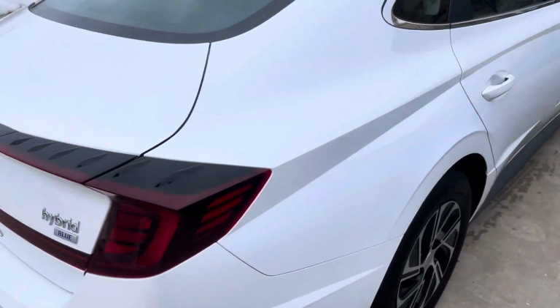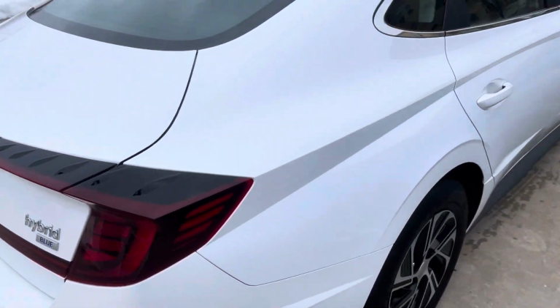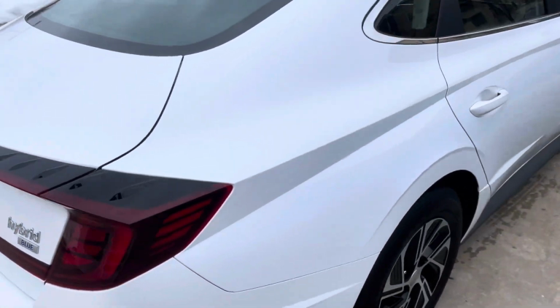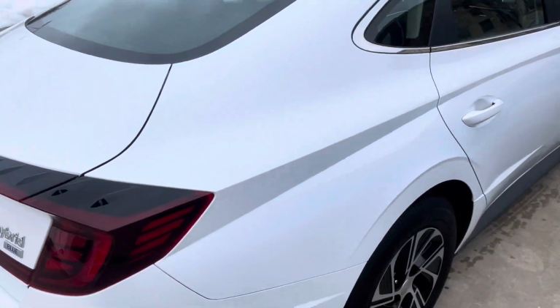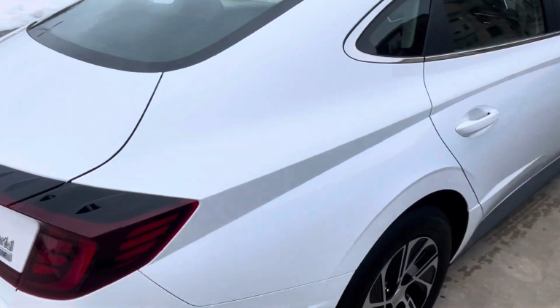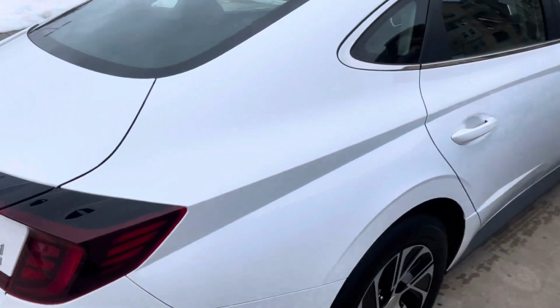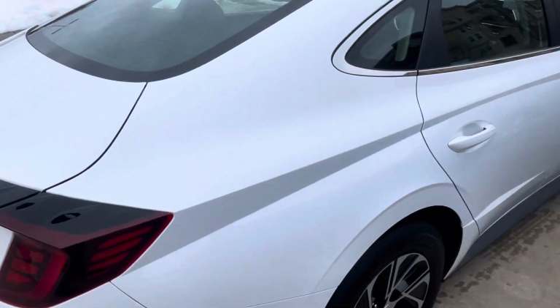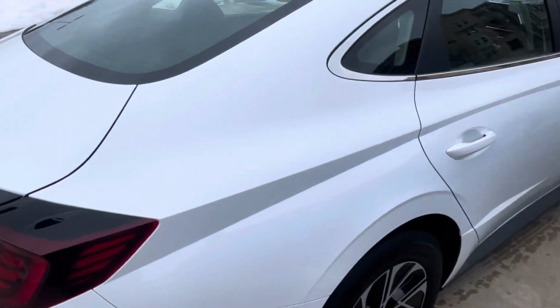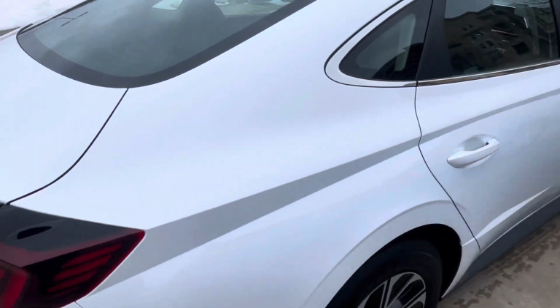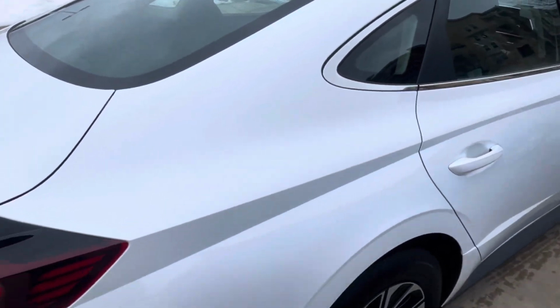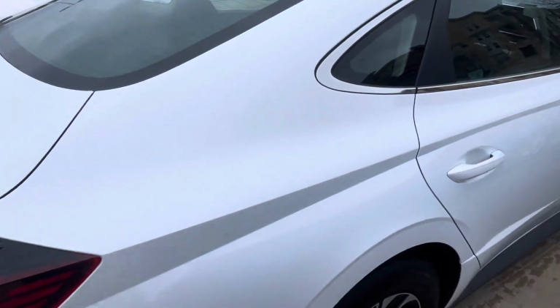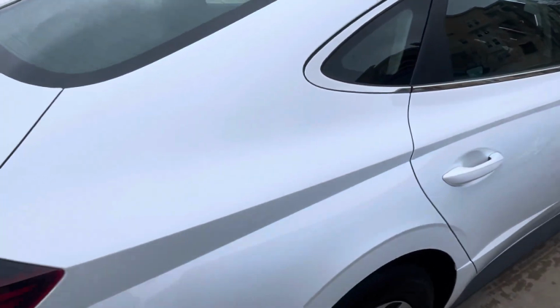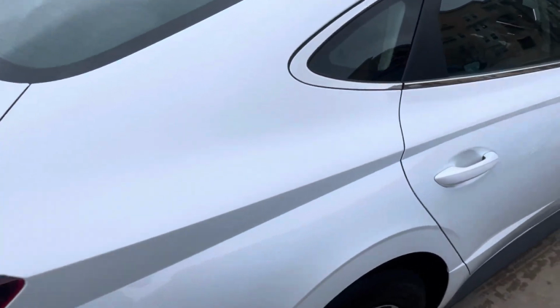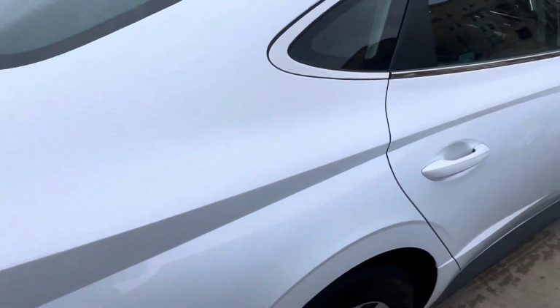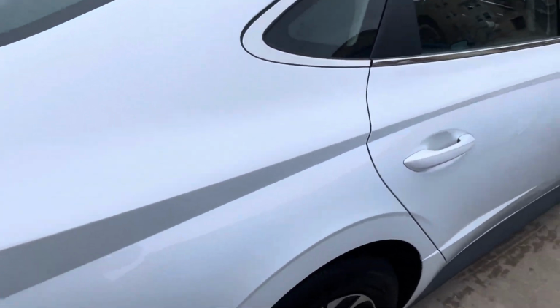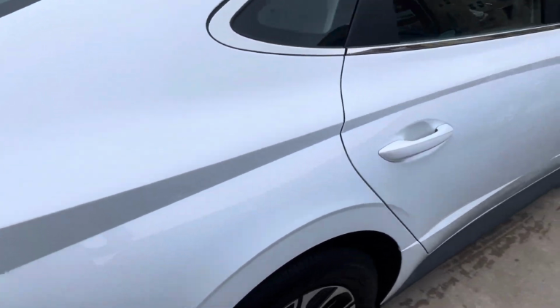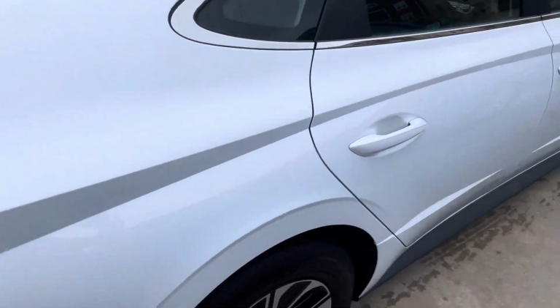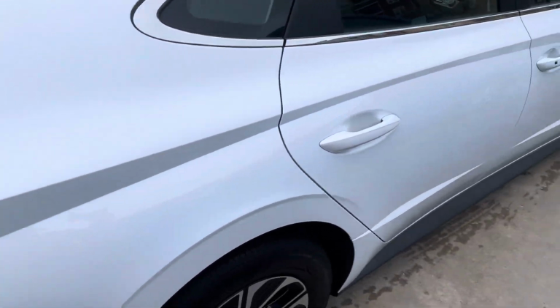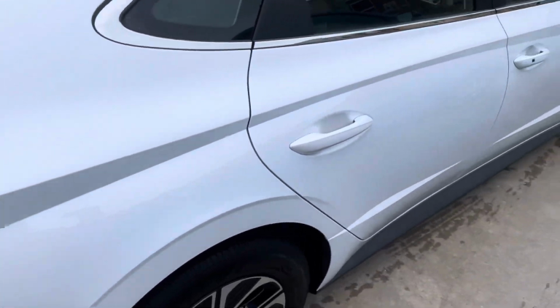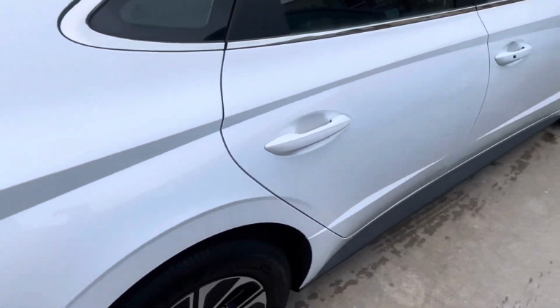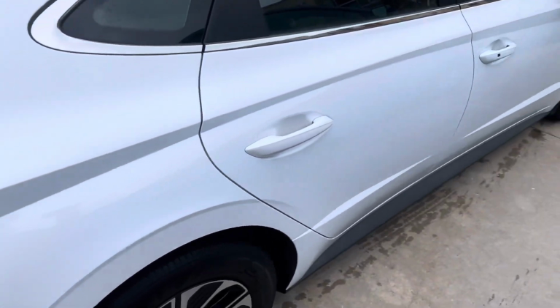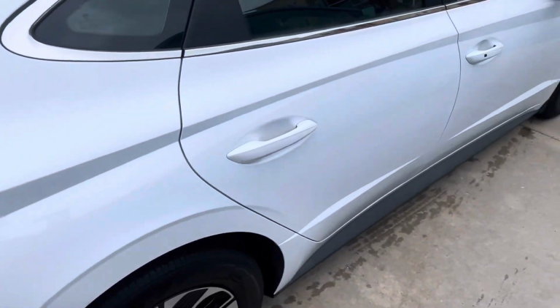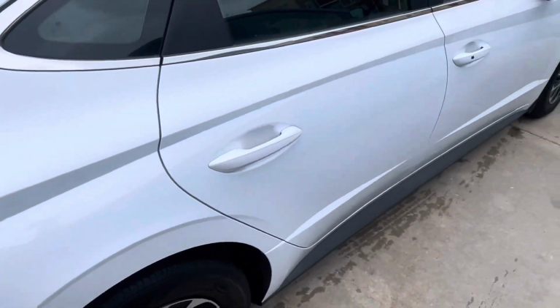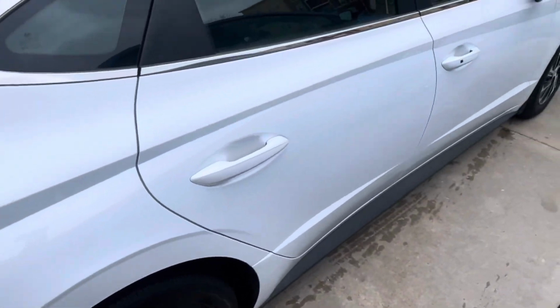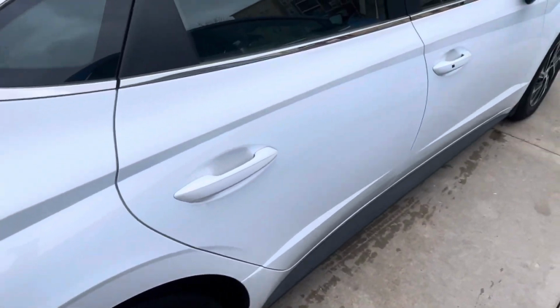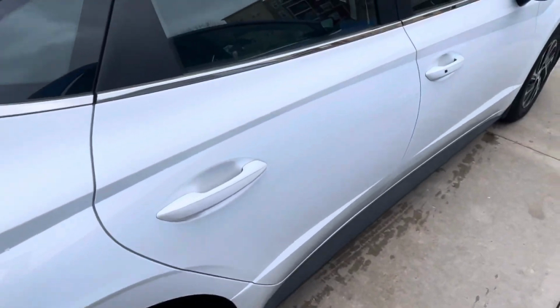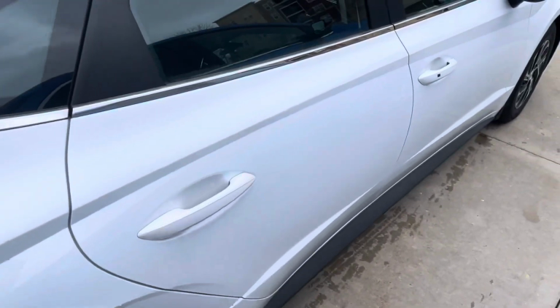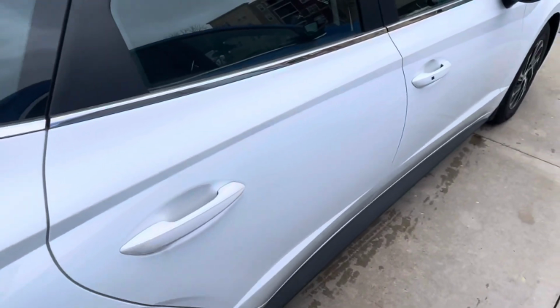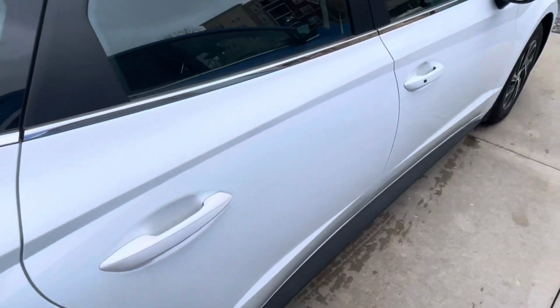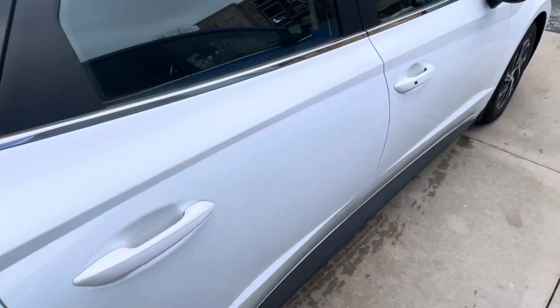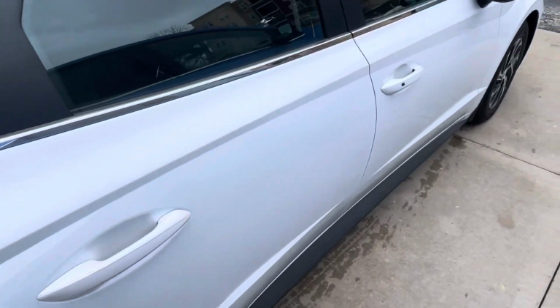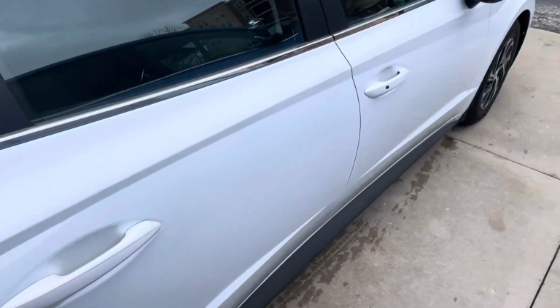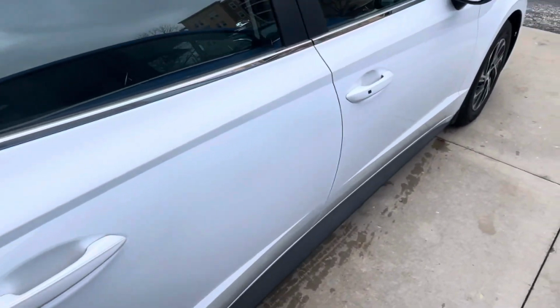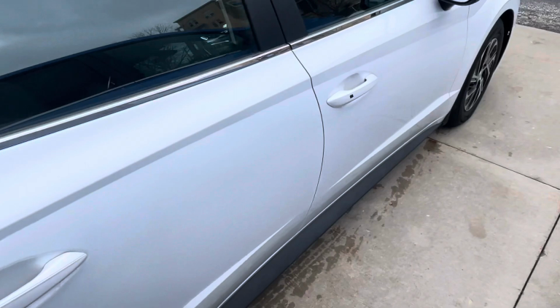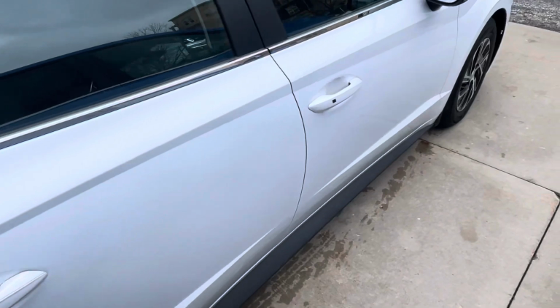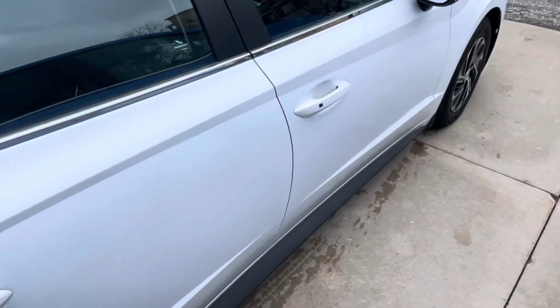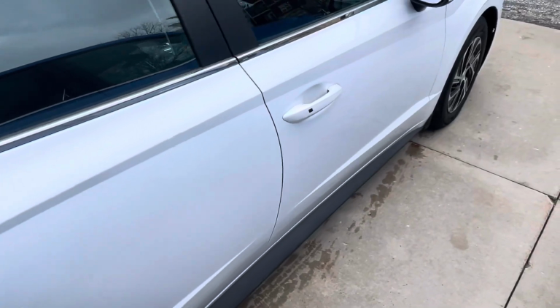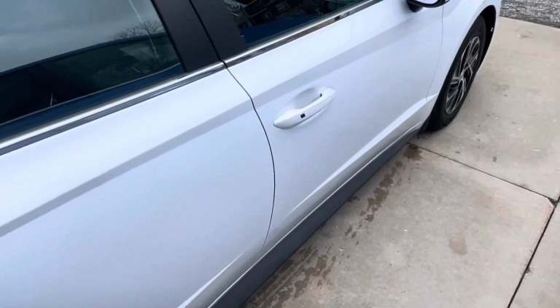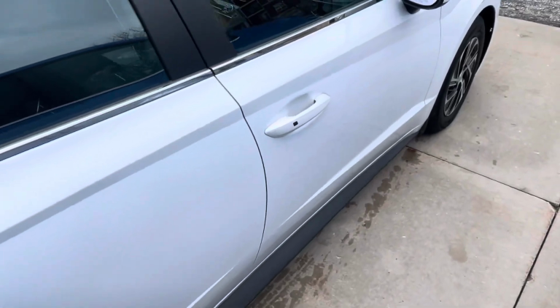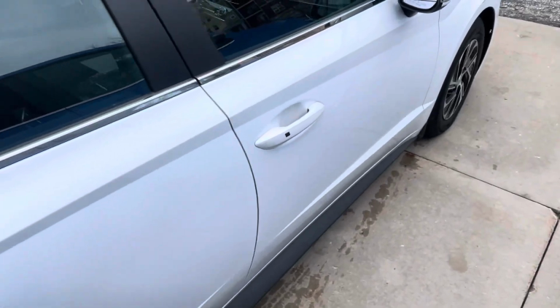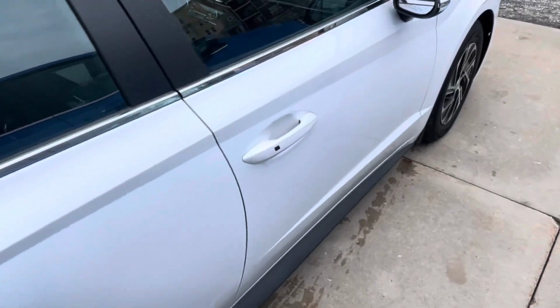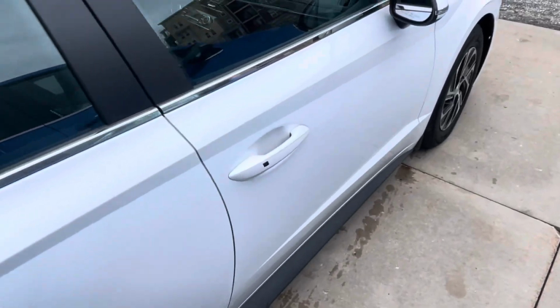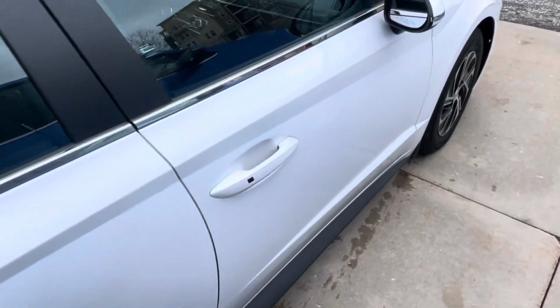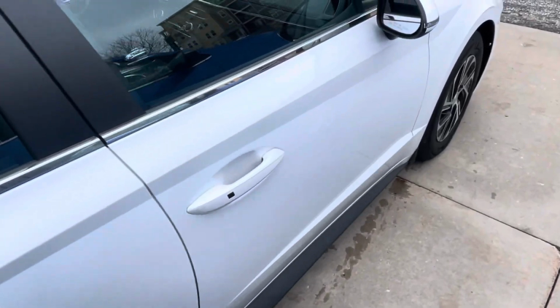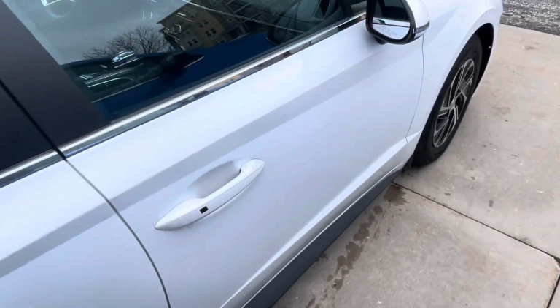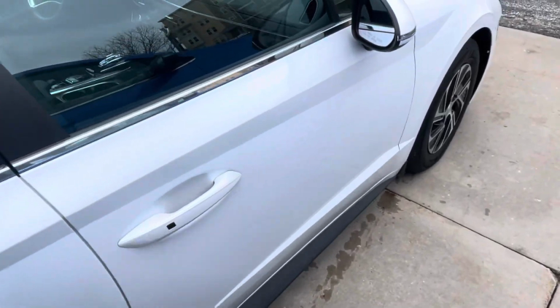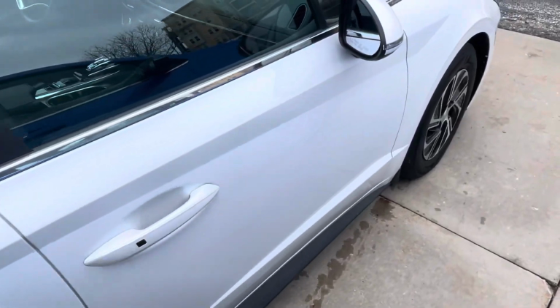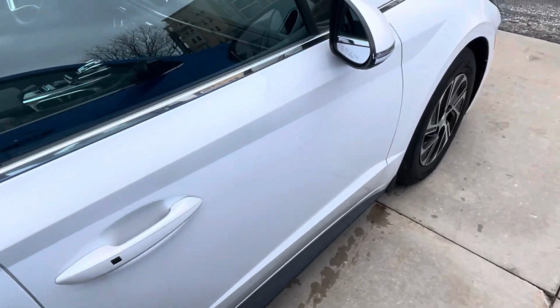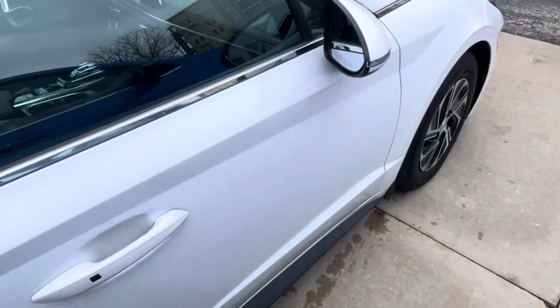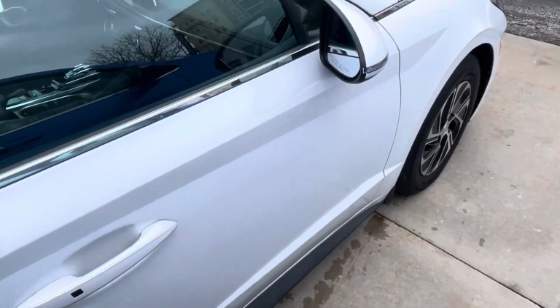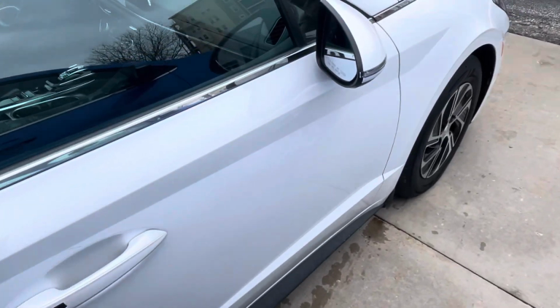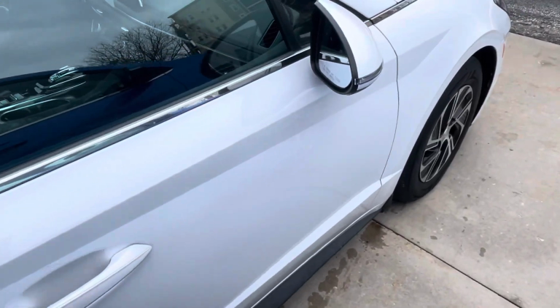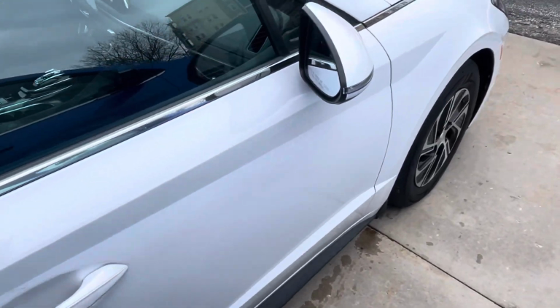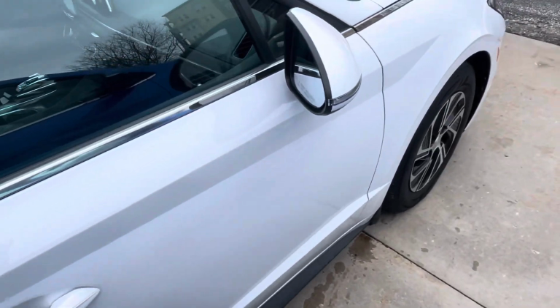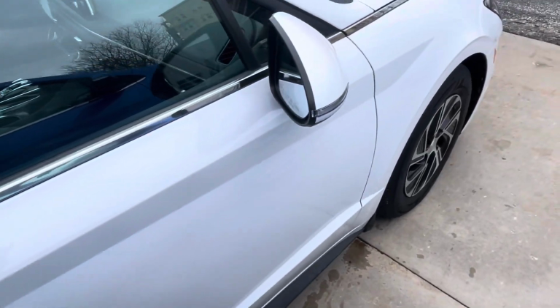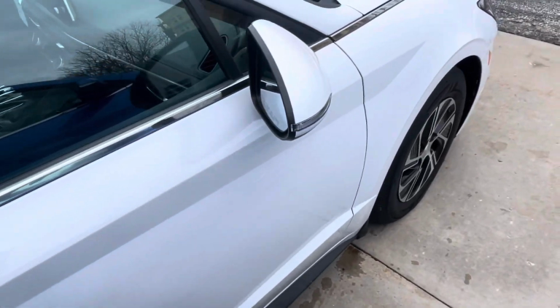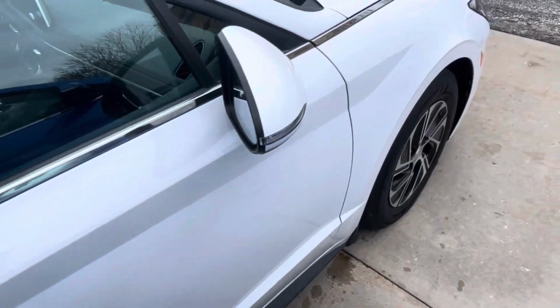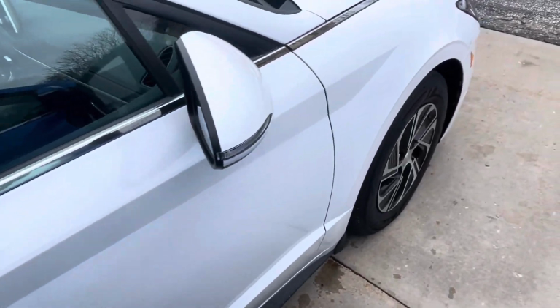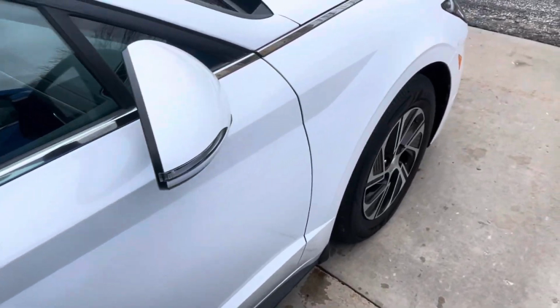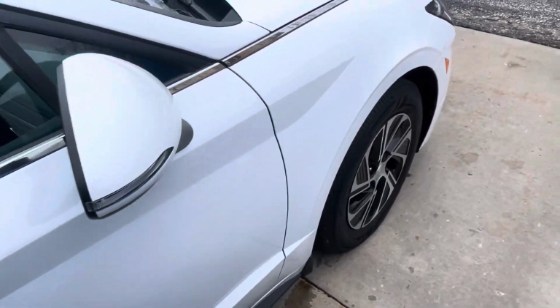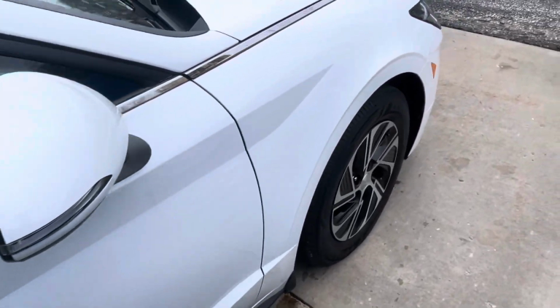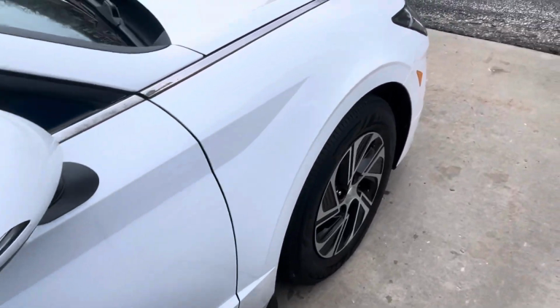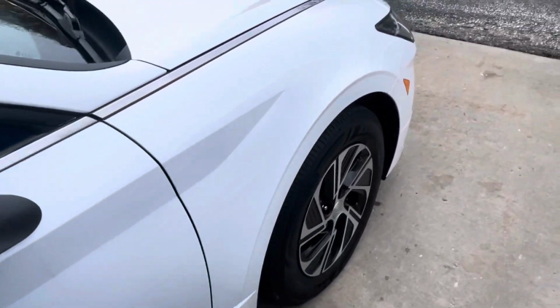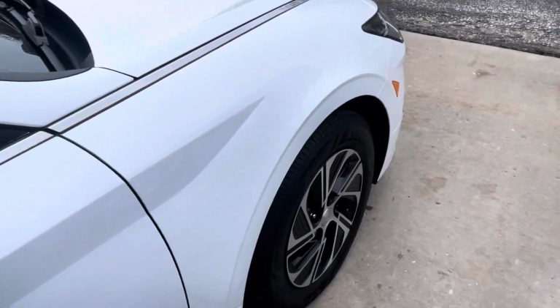It's like a new car. No dents, dings, scratches, anything along the passenger side of the car.